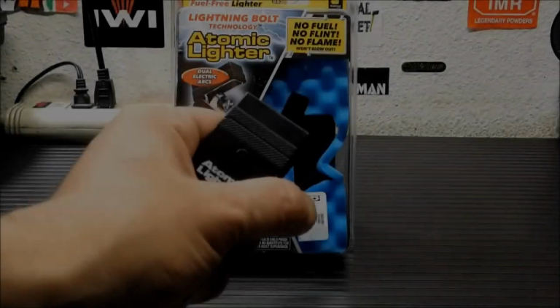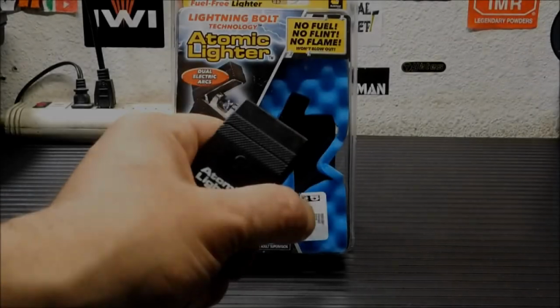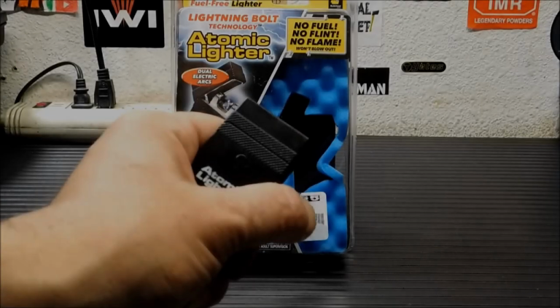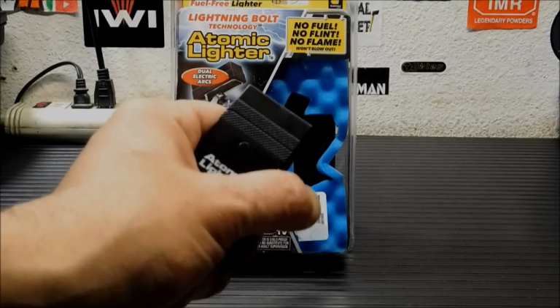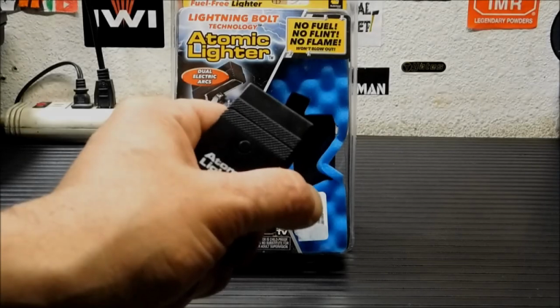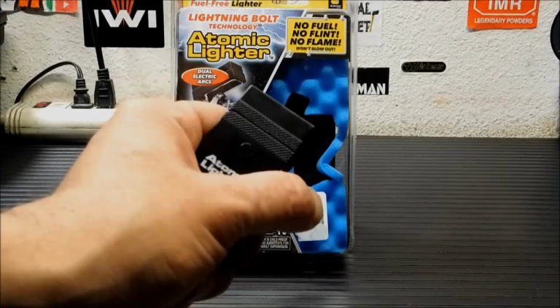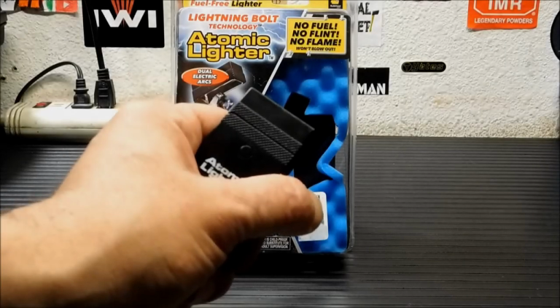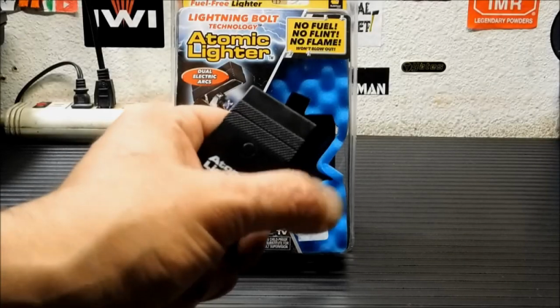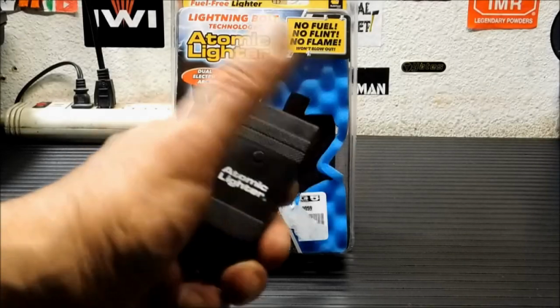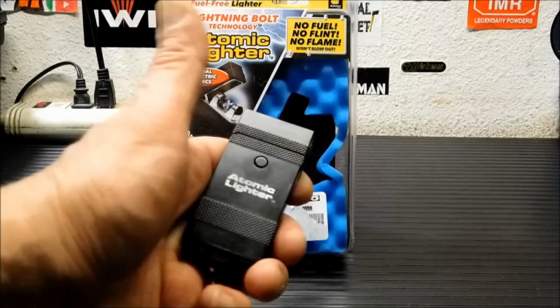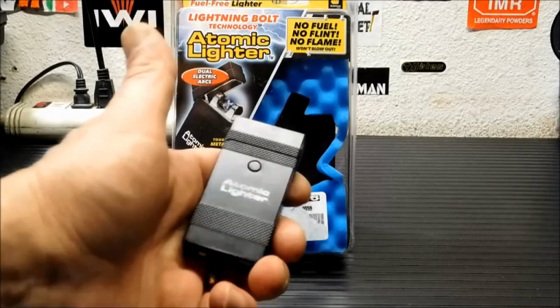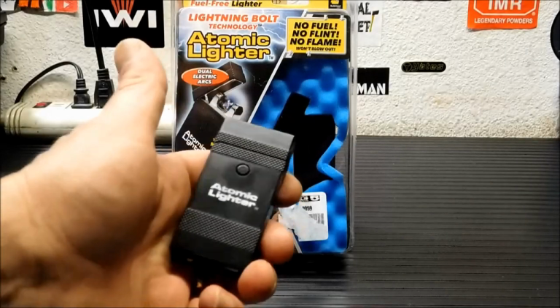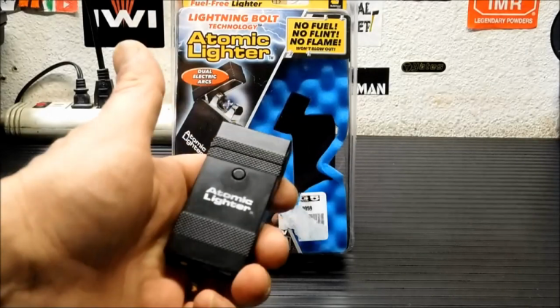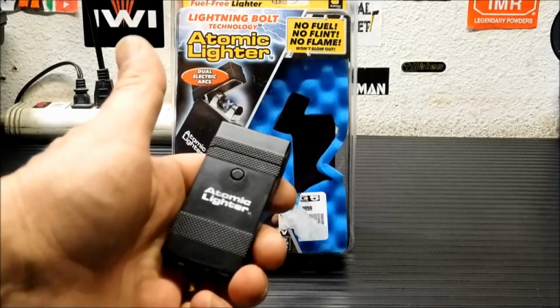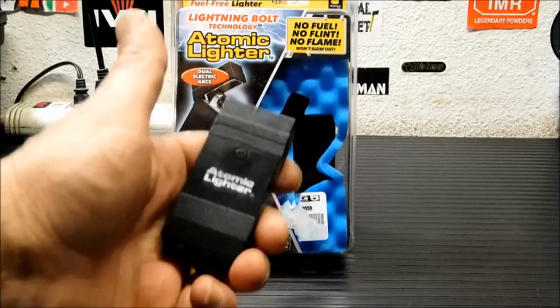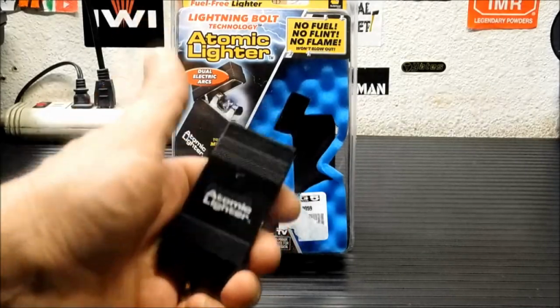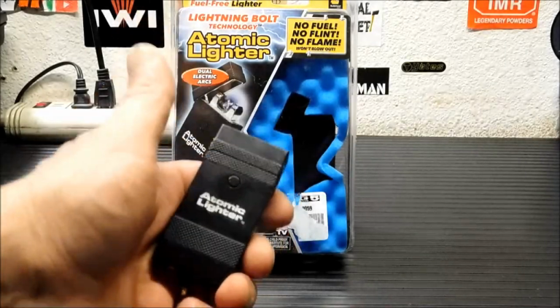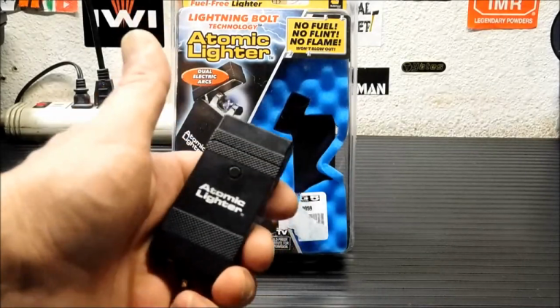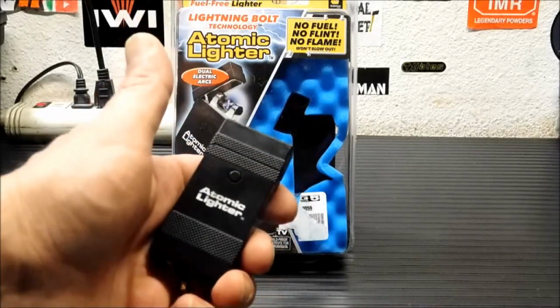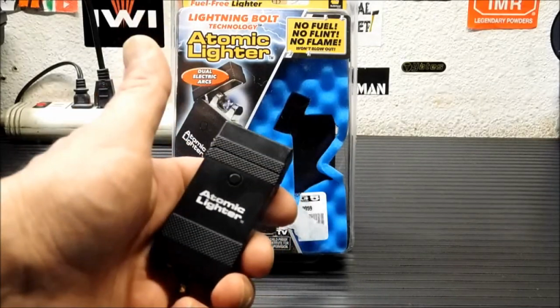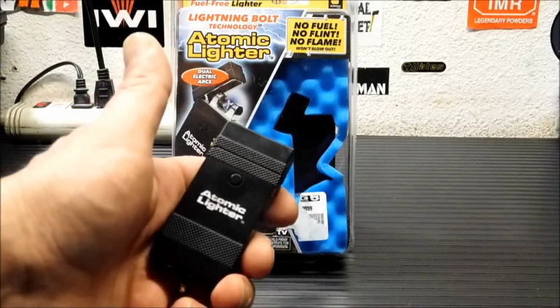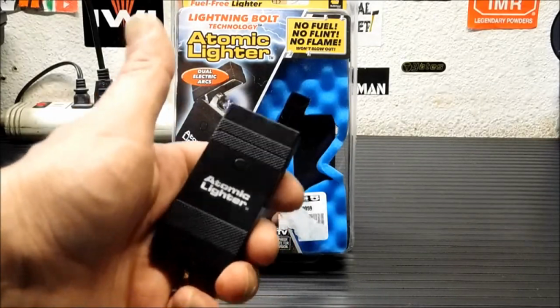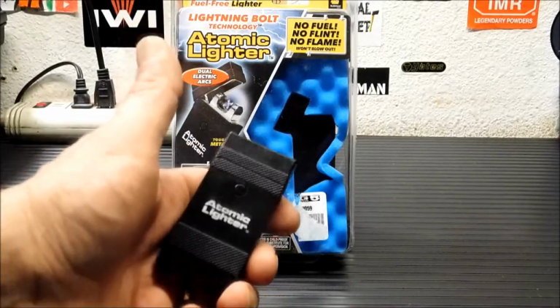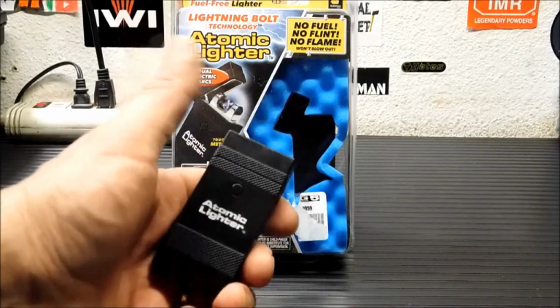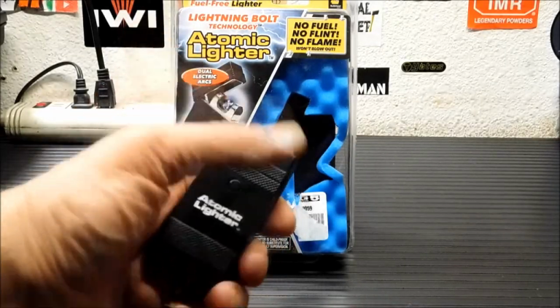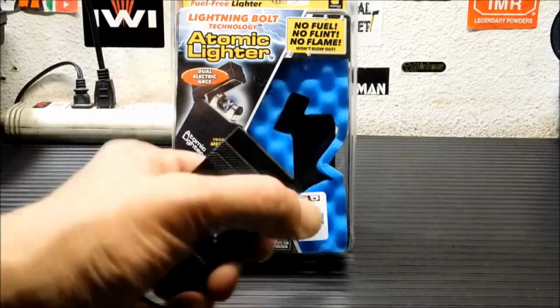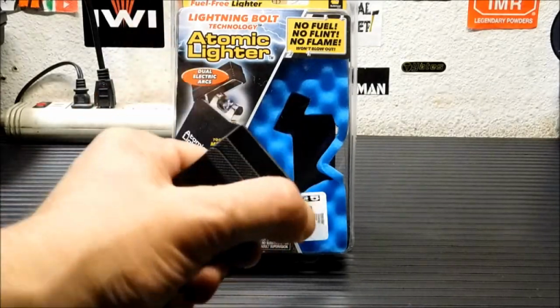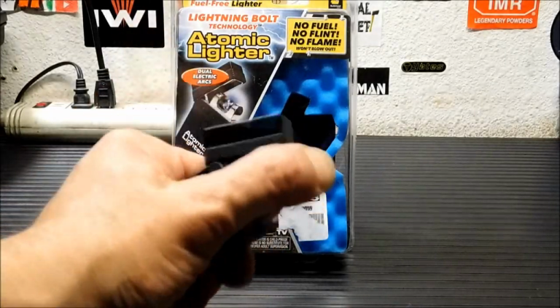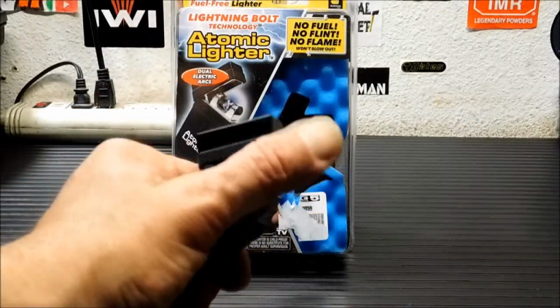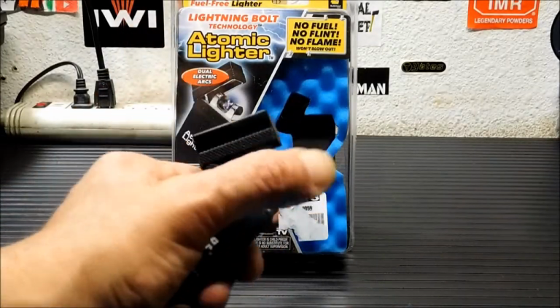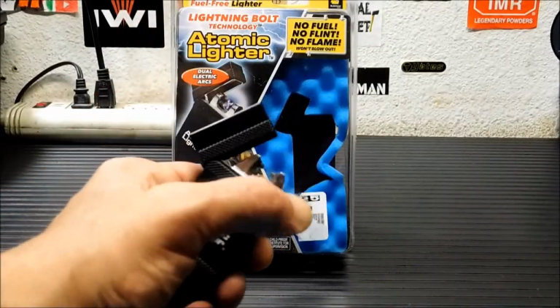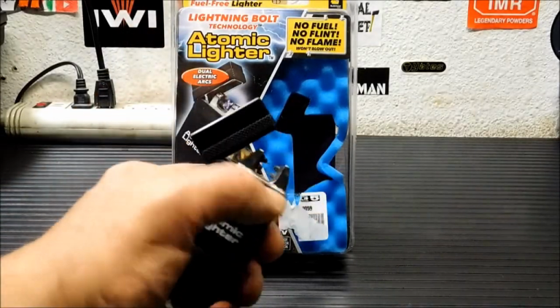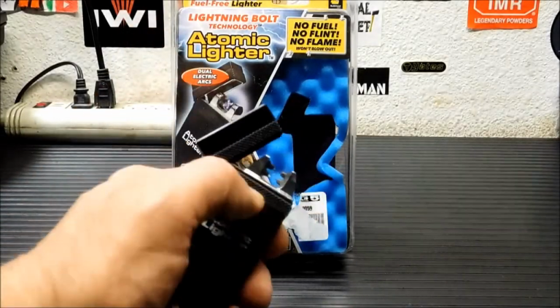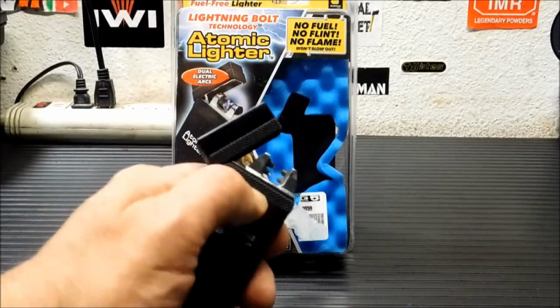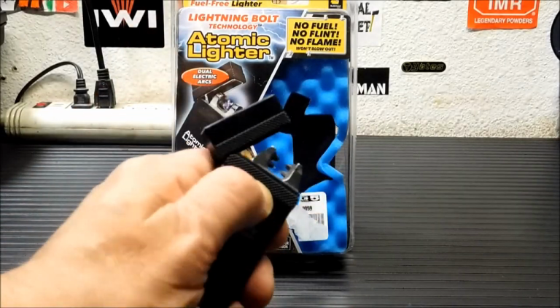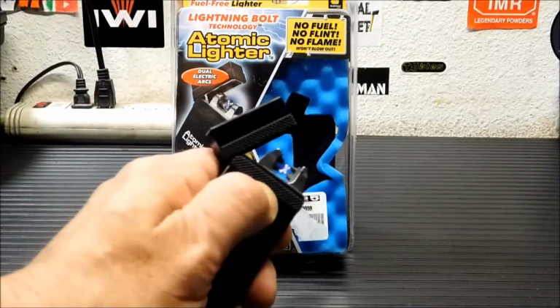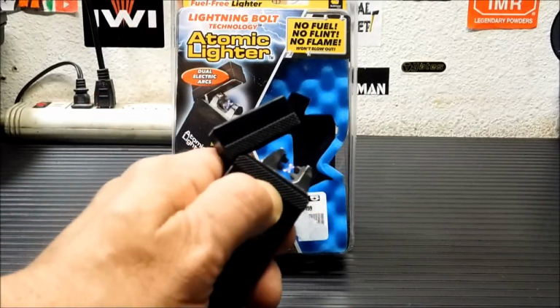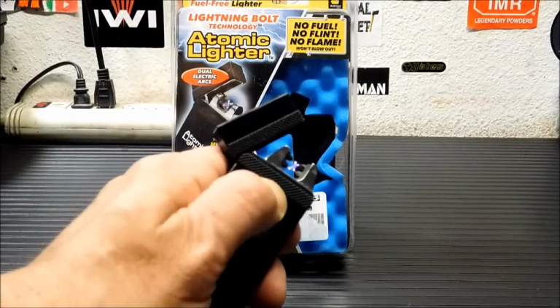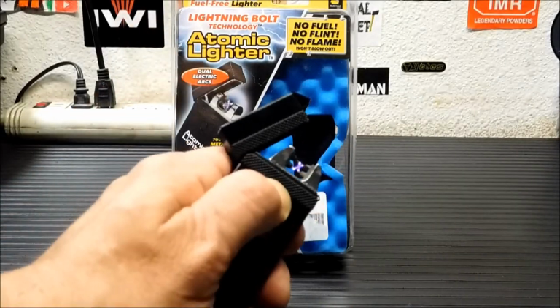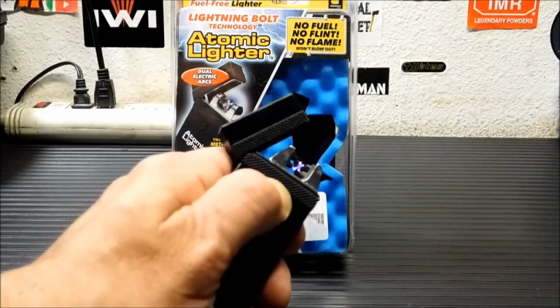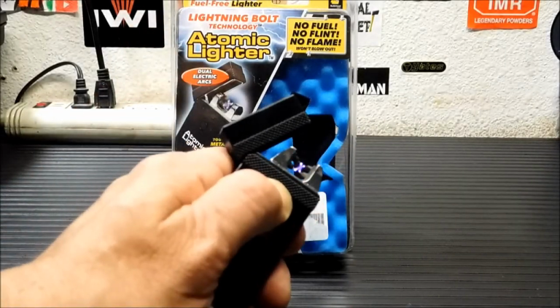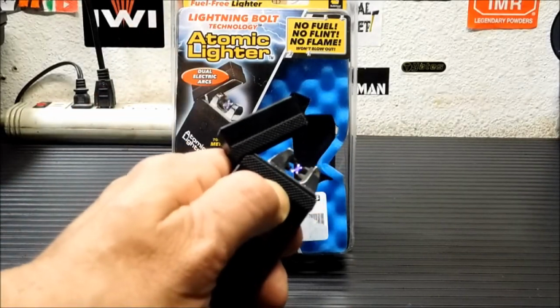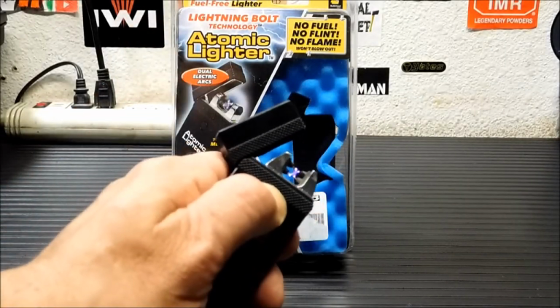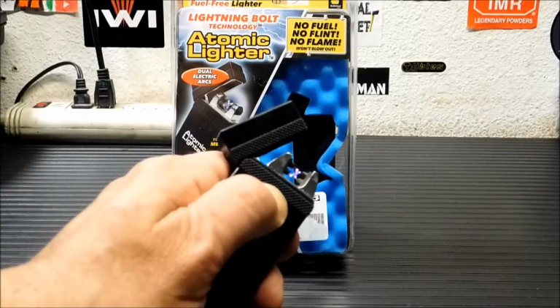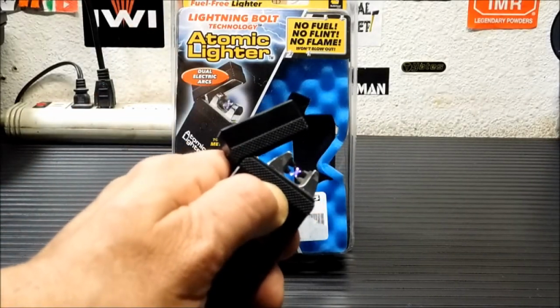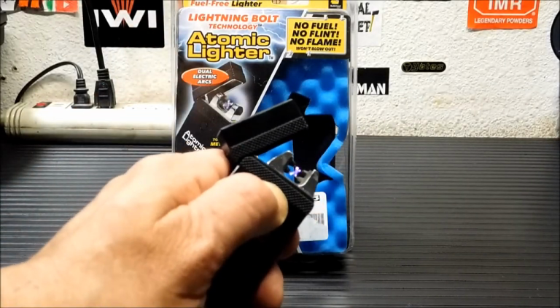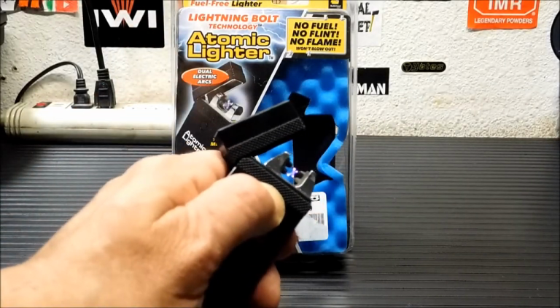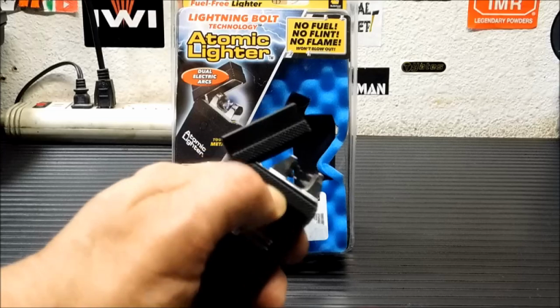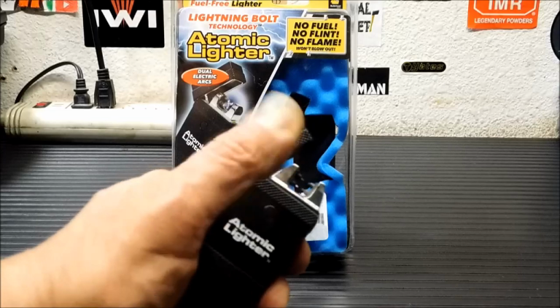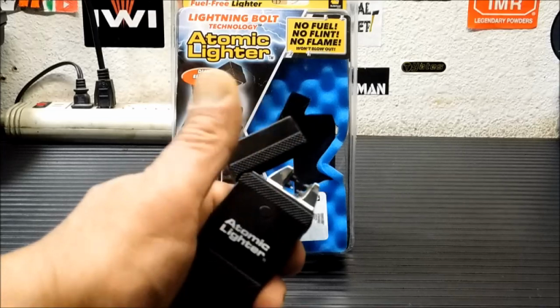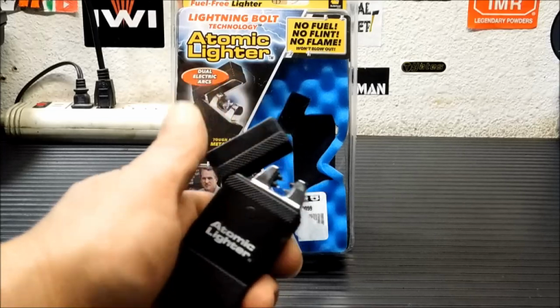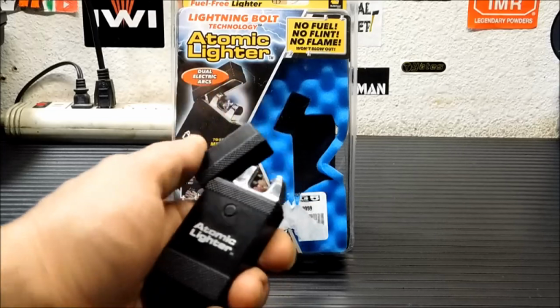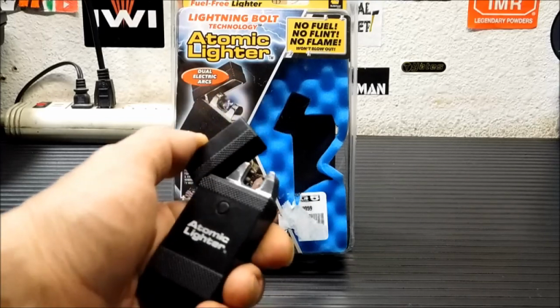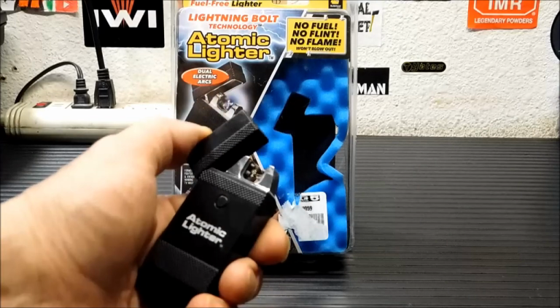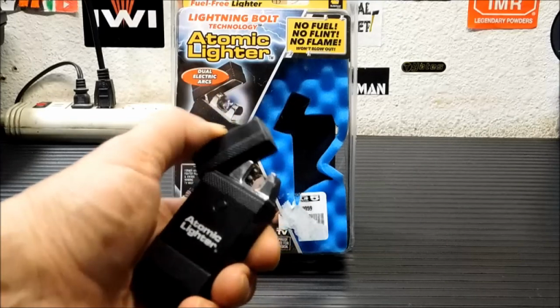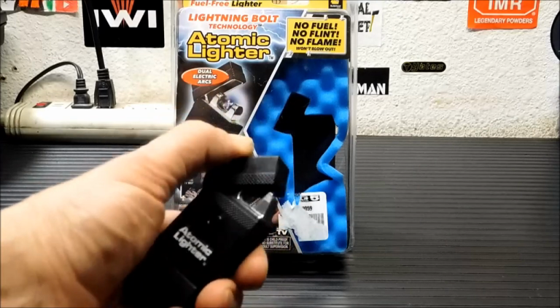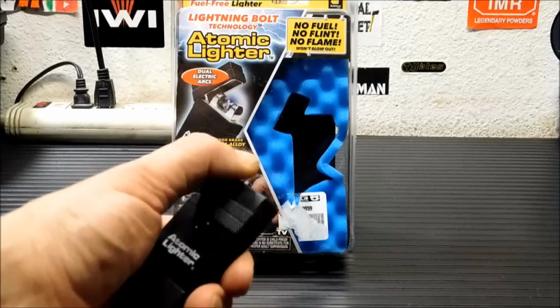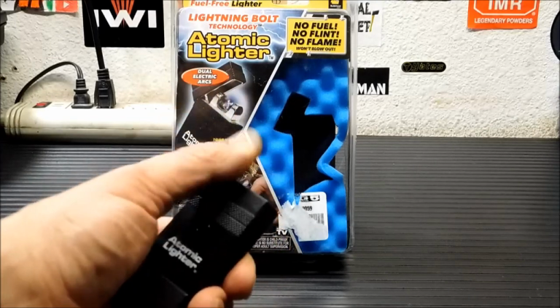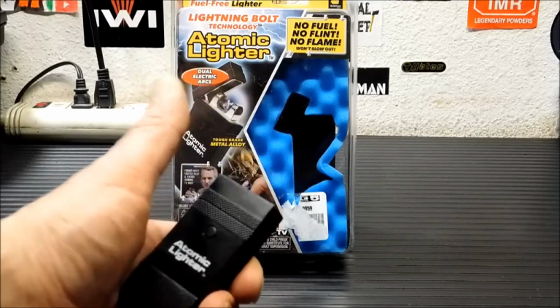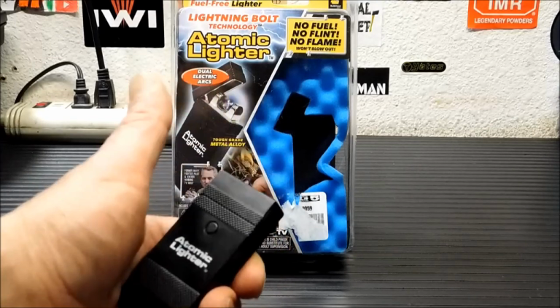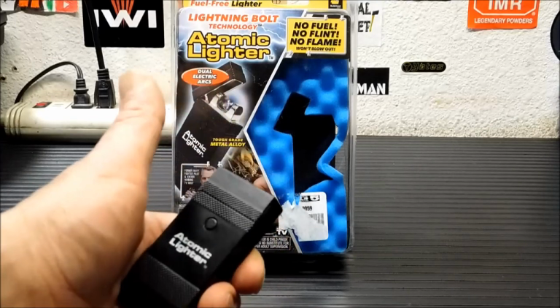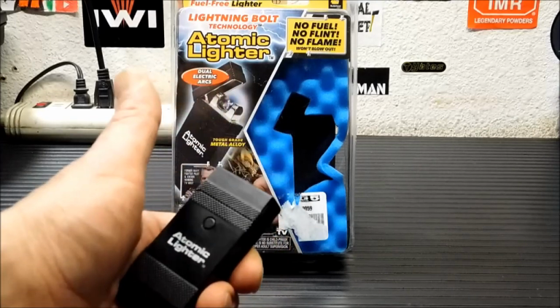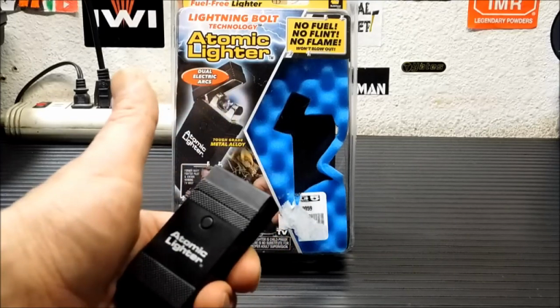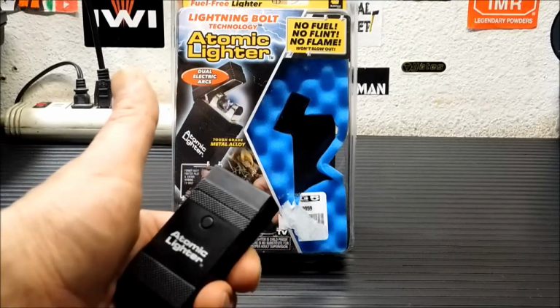Hey everybody, thanks for joining me today. Today we're going to take a look at this atomic lighter and we're also going to talk about plasma lighters in general.